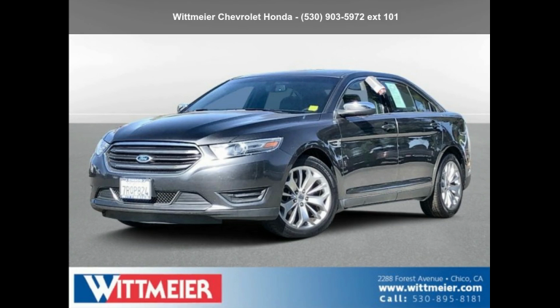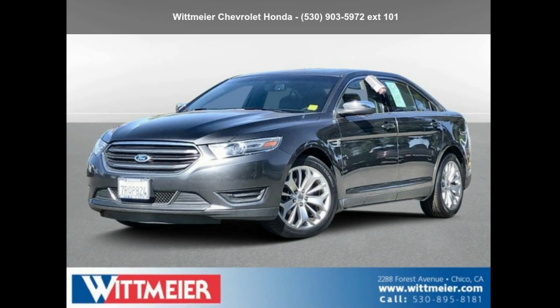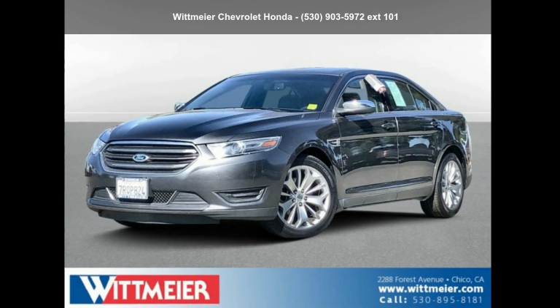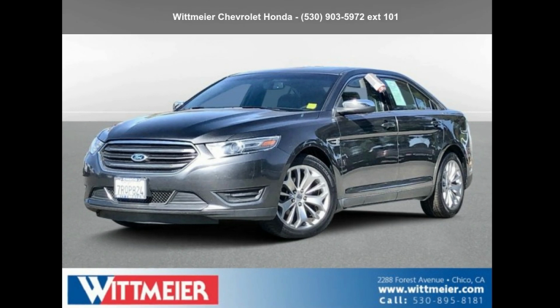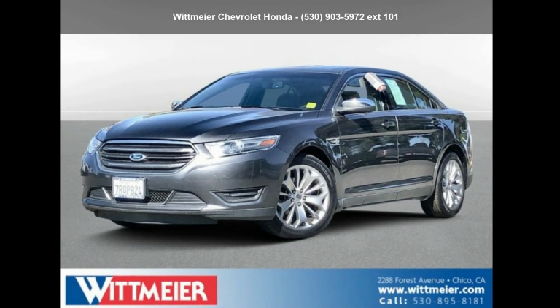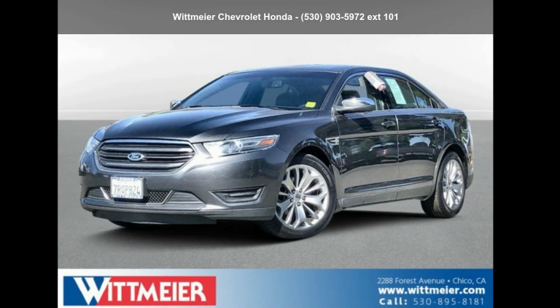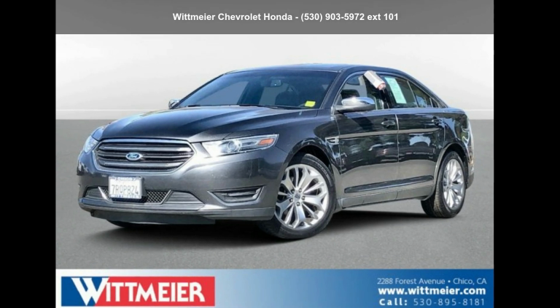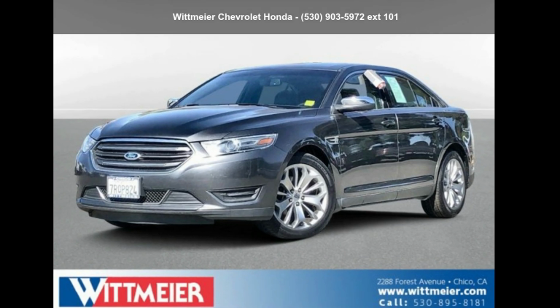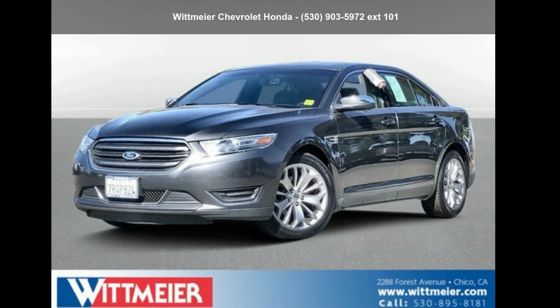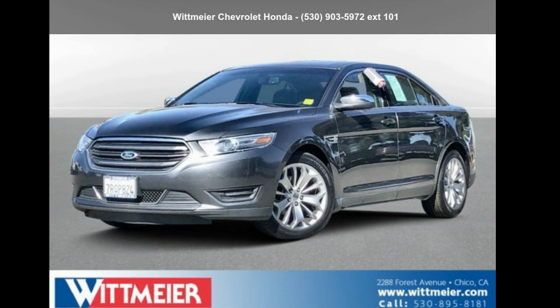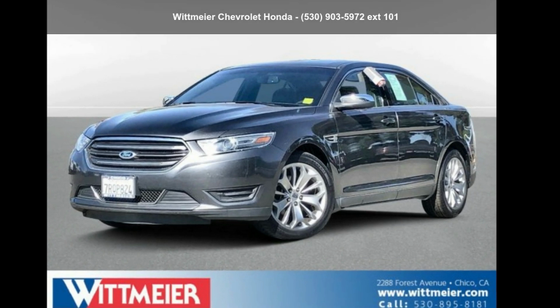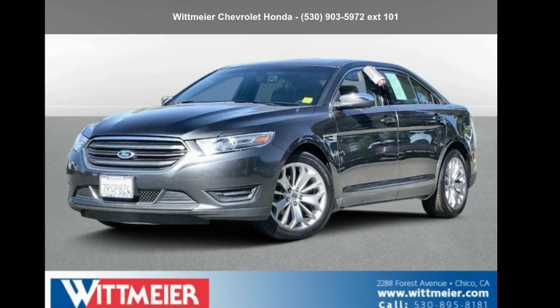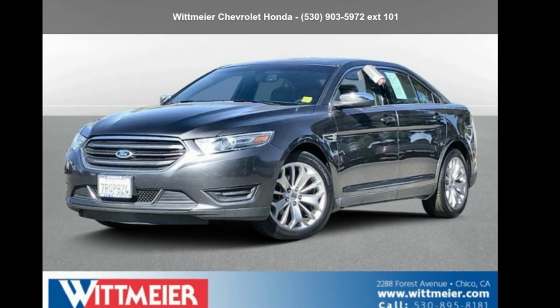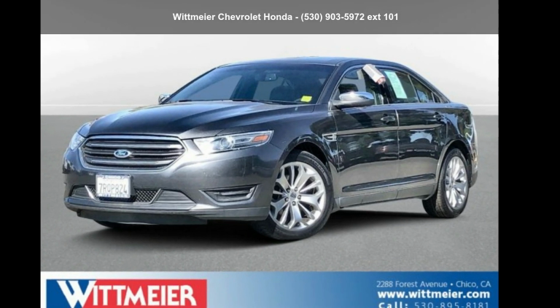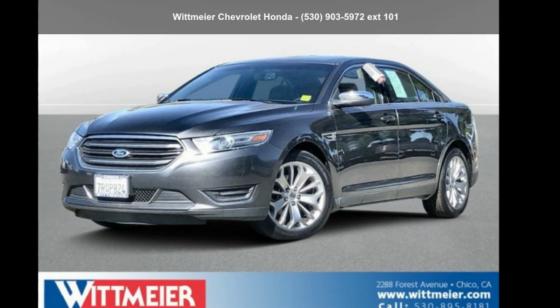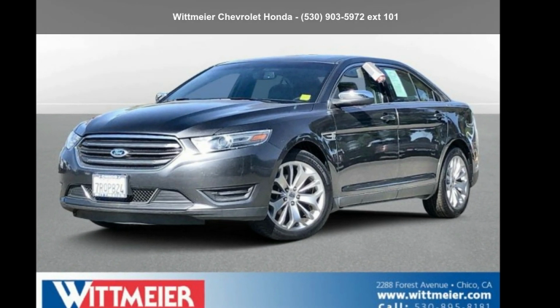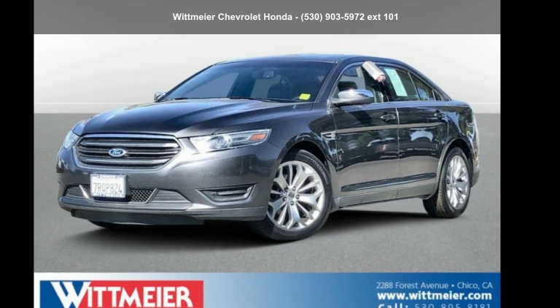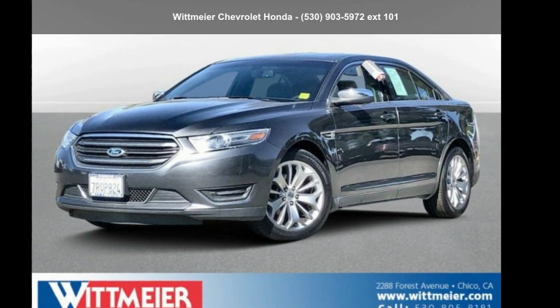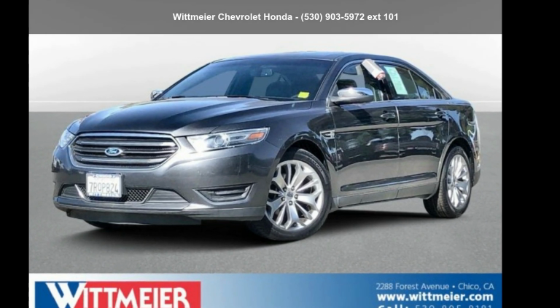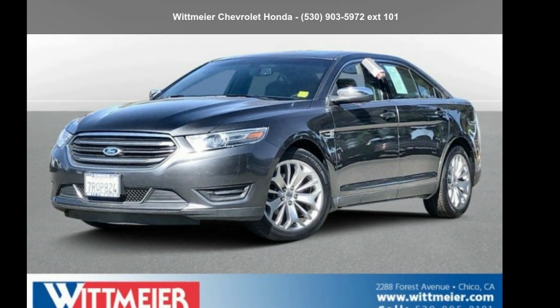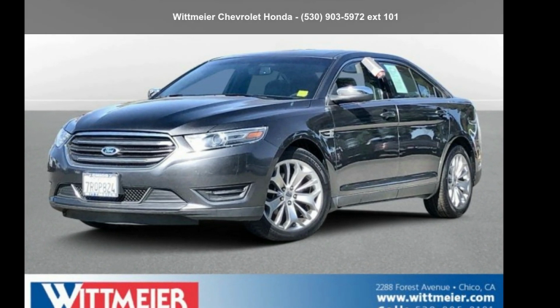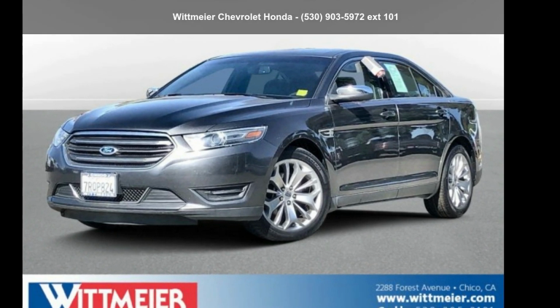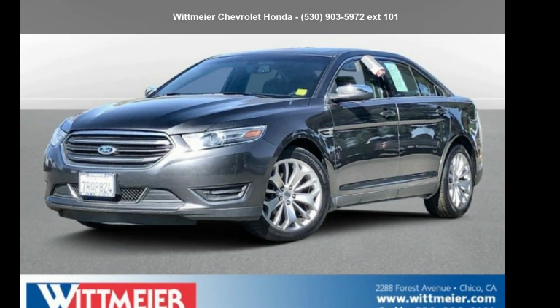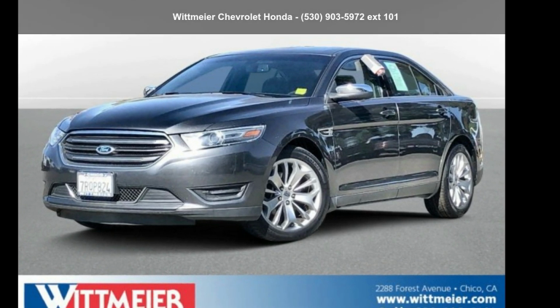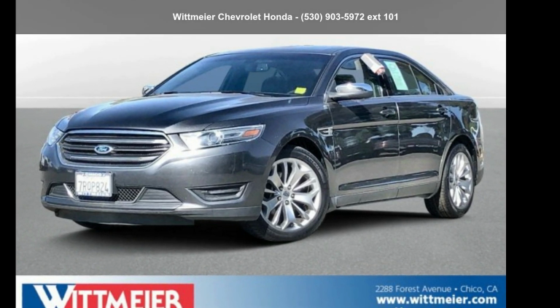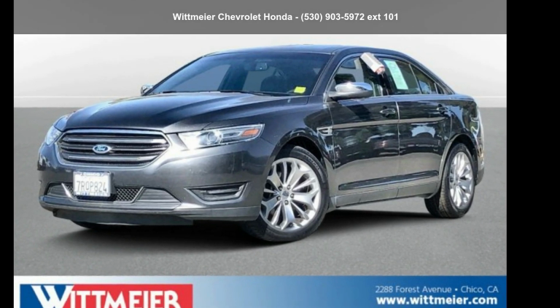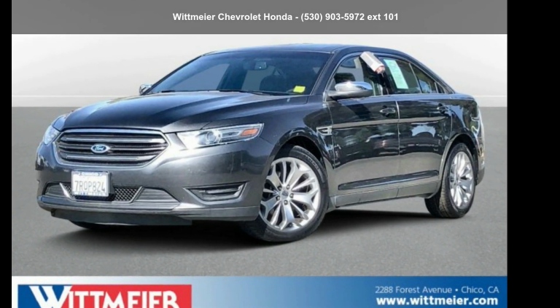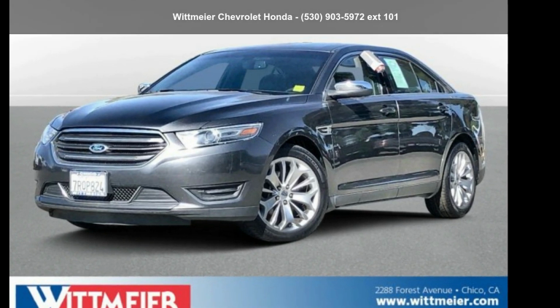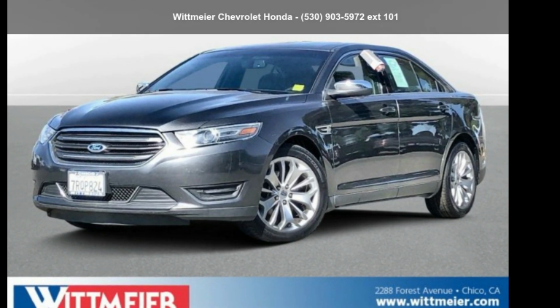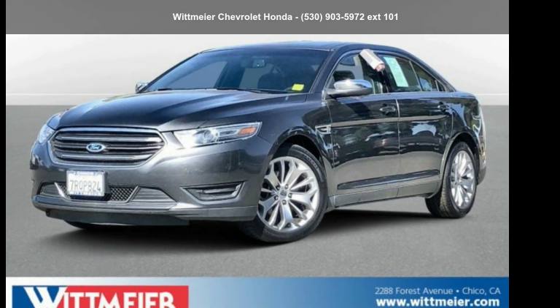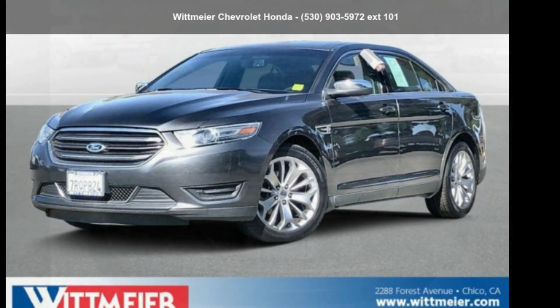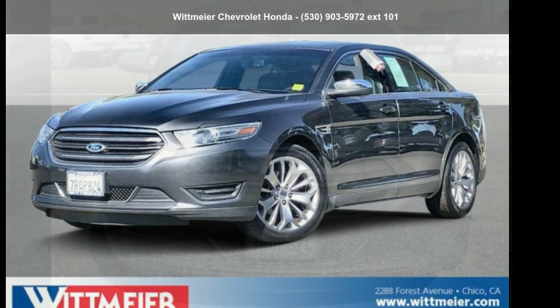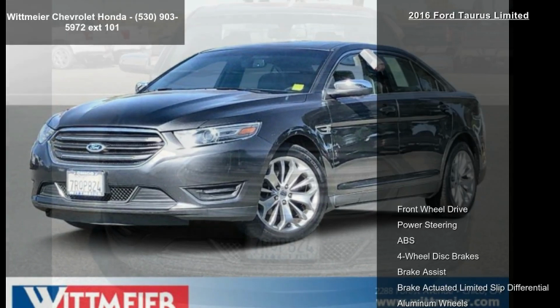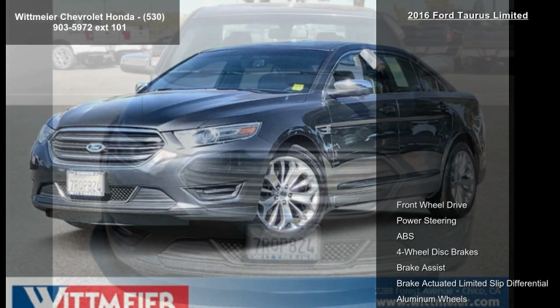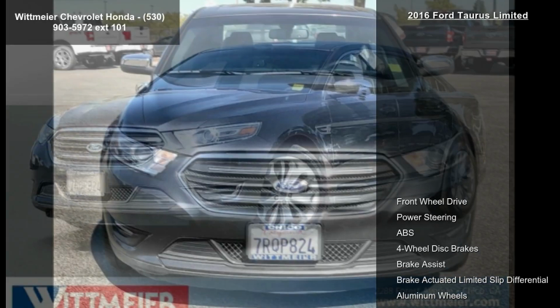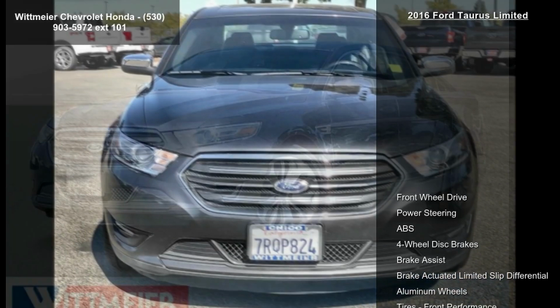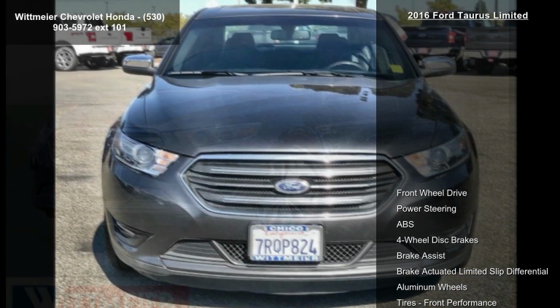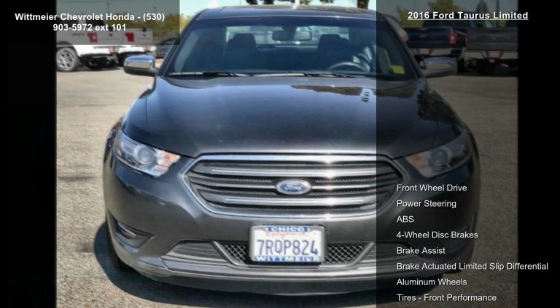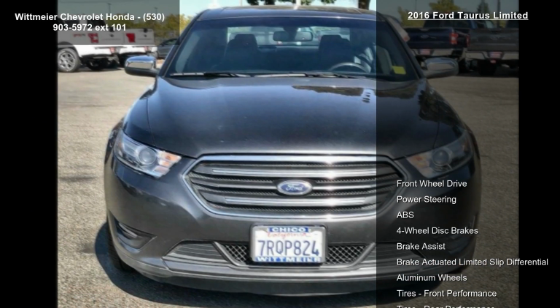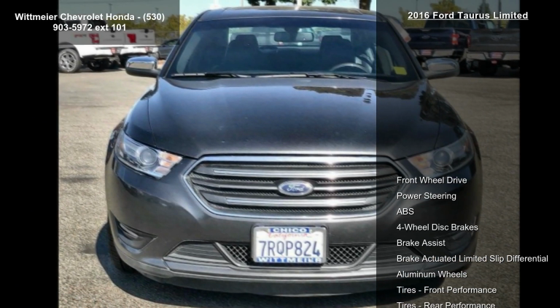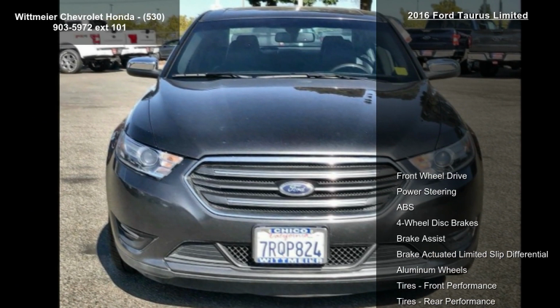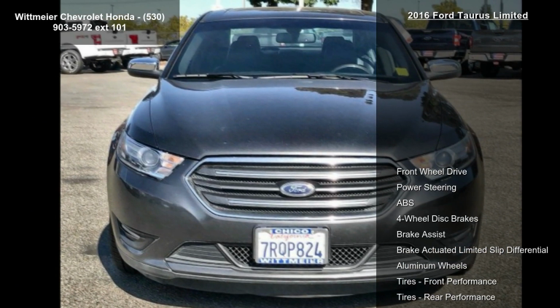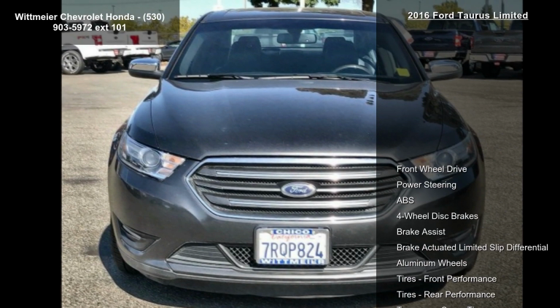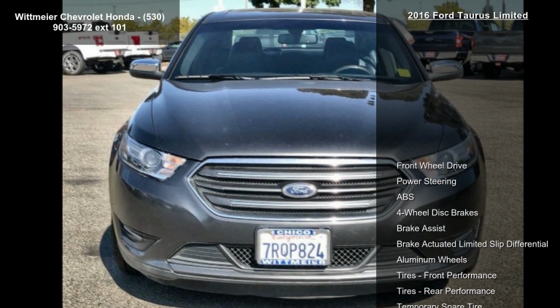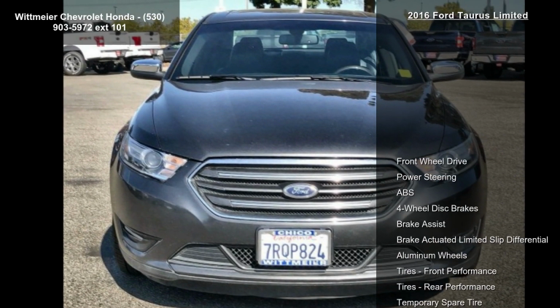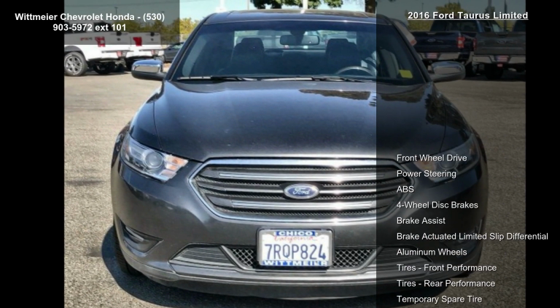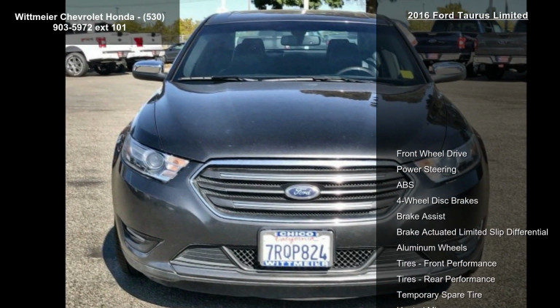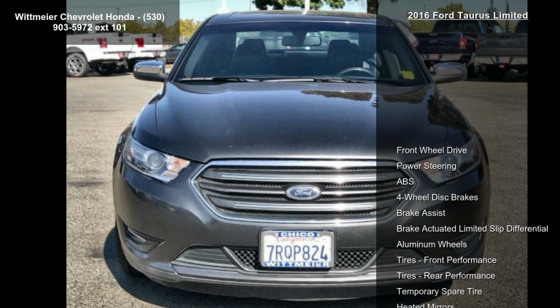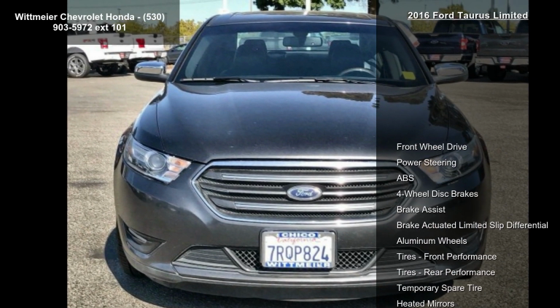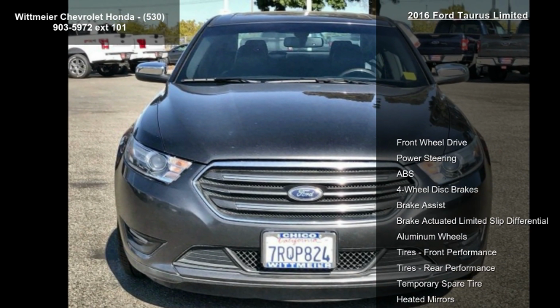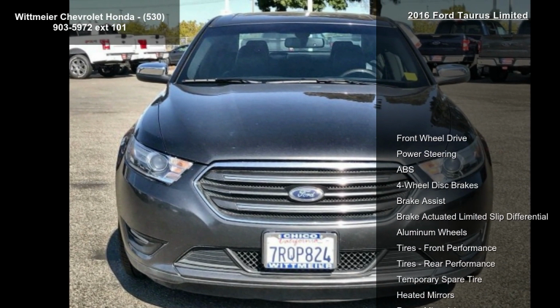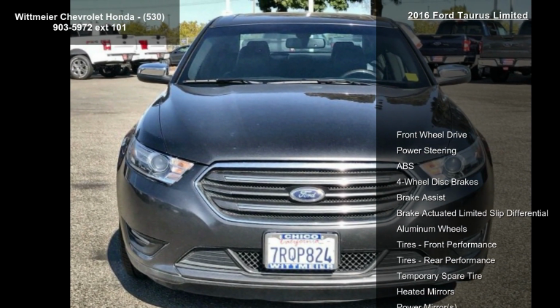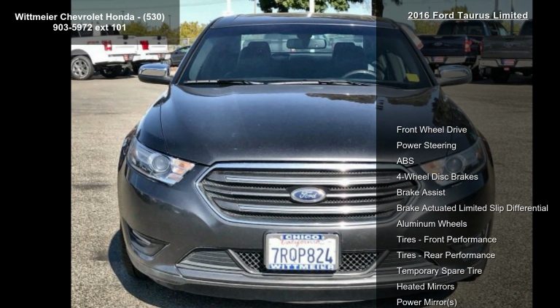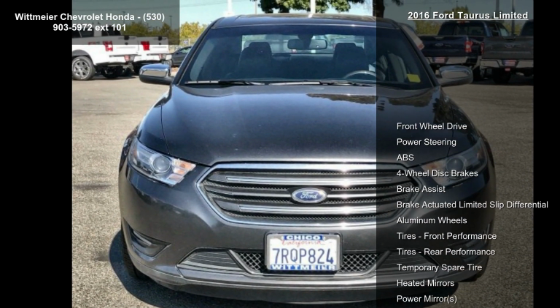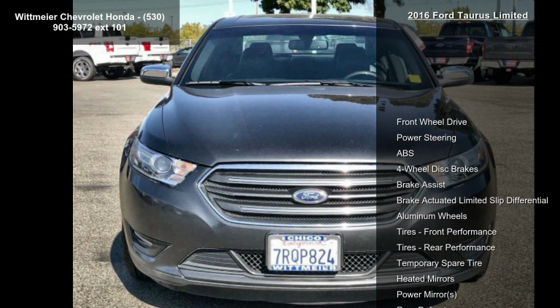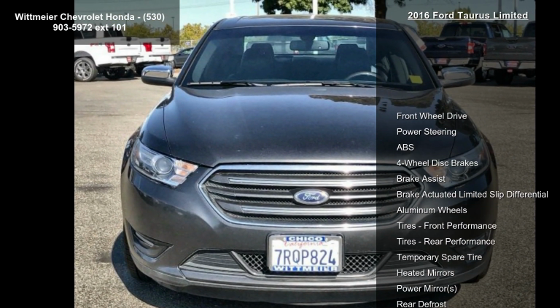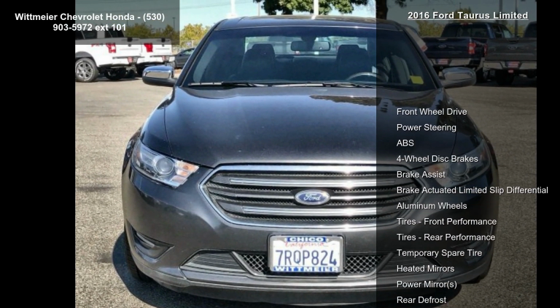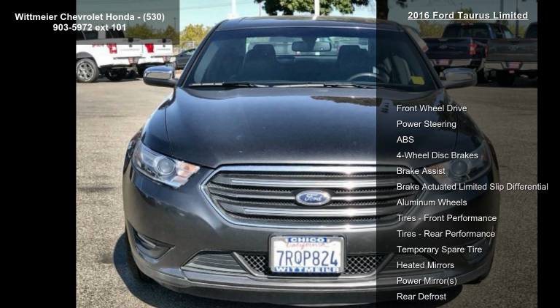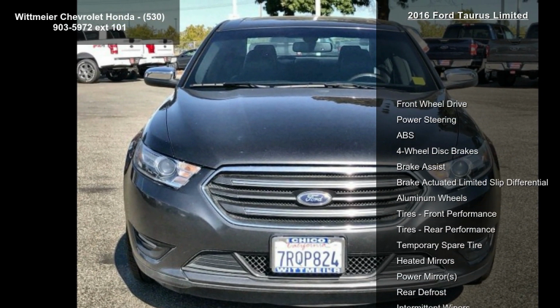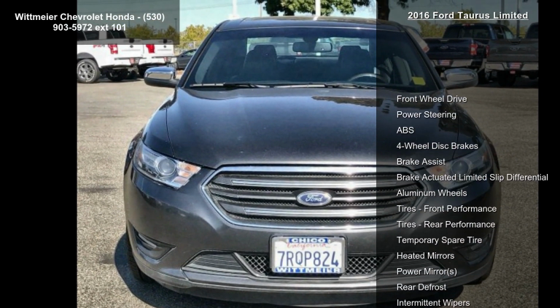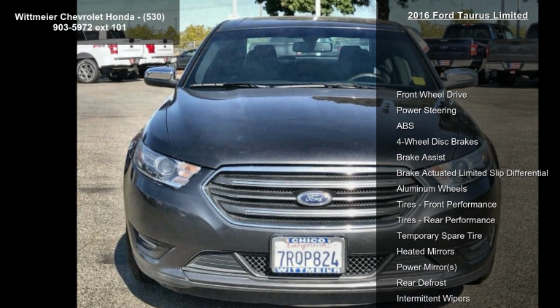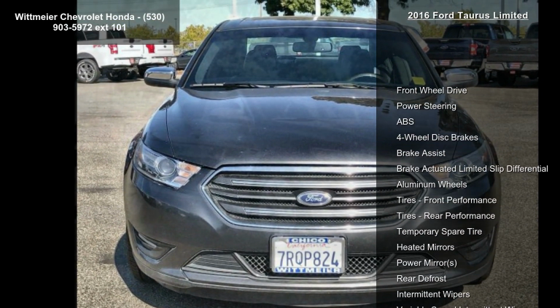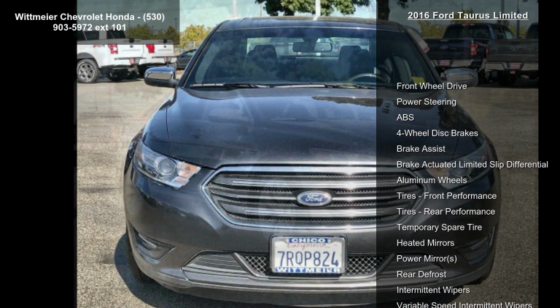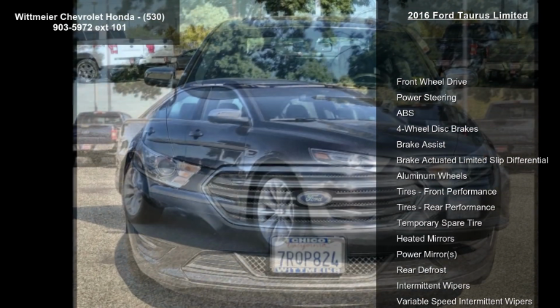Imagine yourself in this Ford 2016 Taurus Limited. If you are looking for a first-rate auto, this one could be yours today.